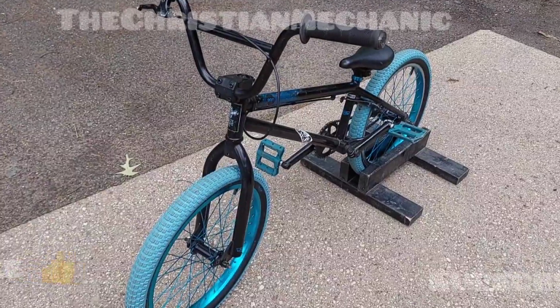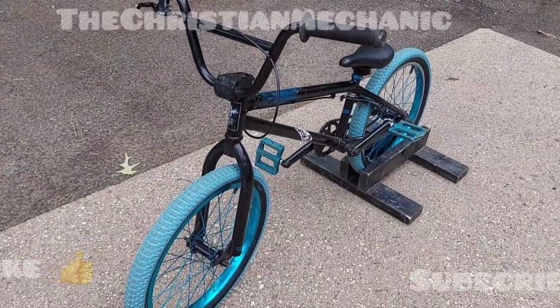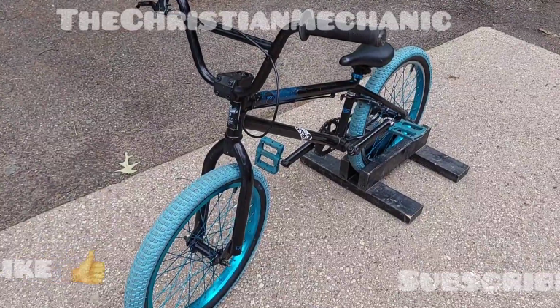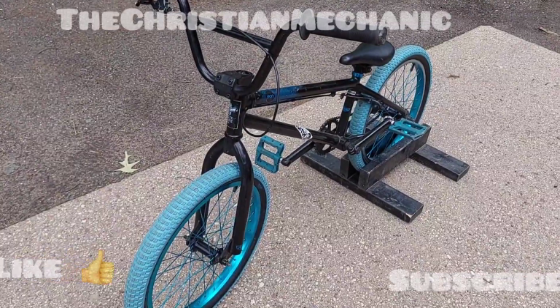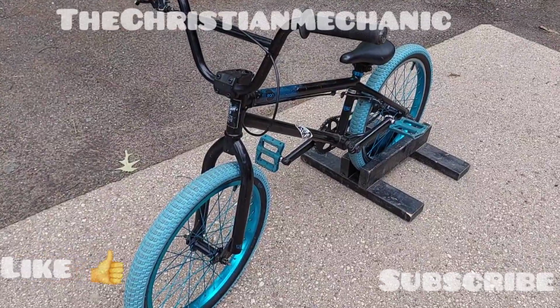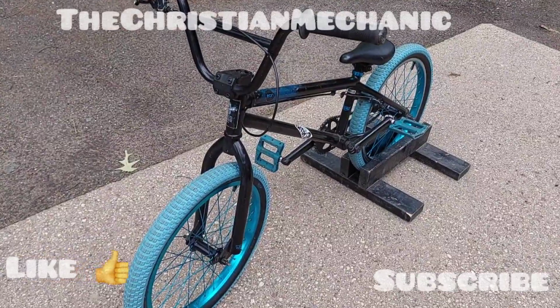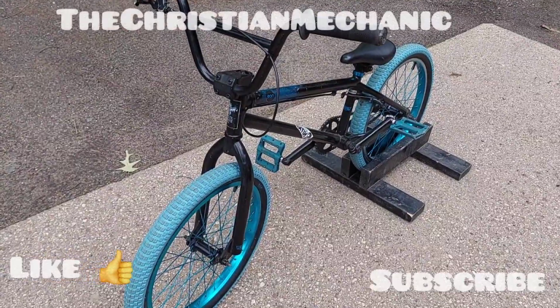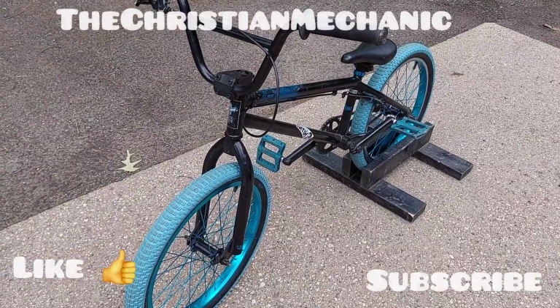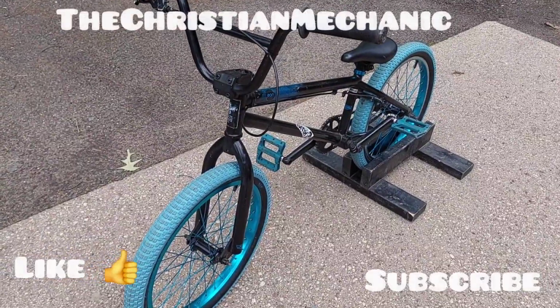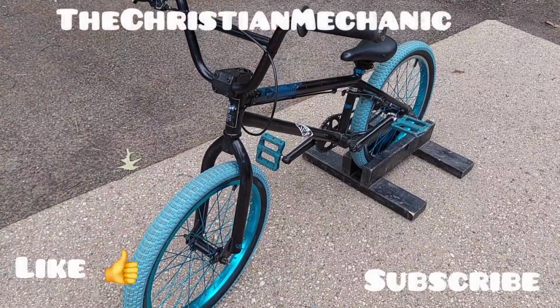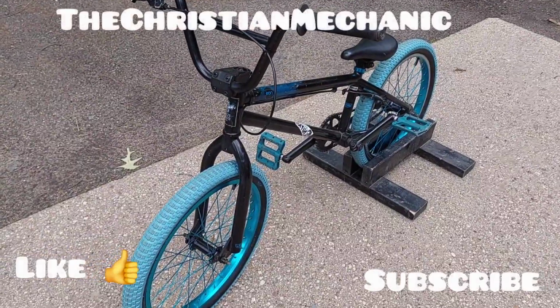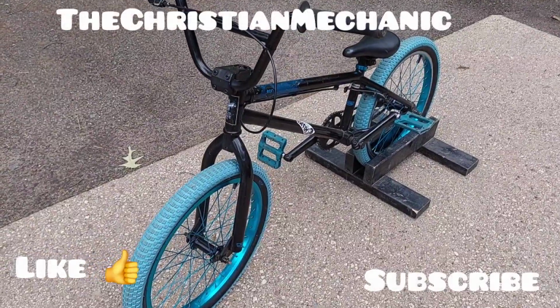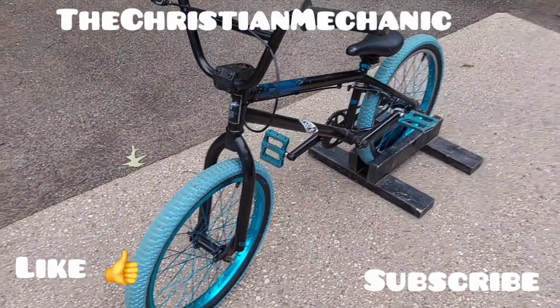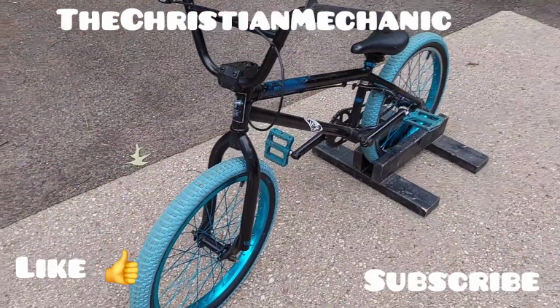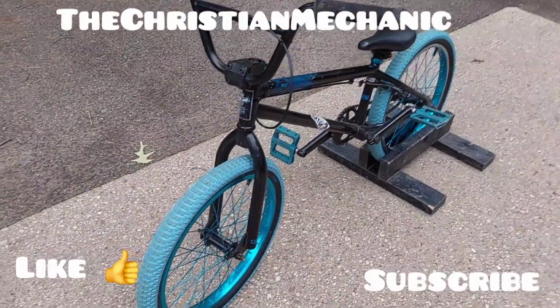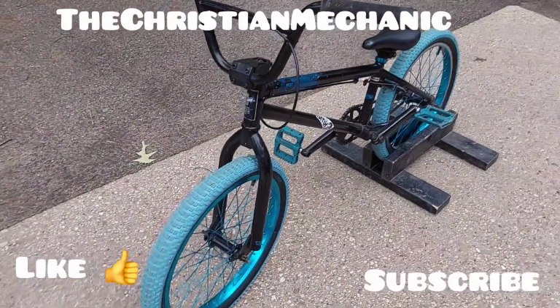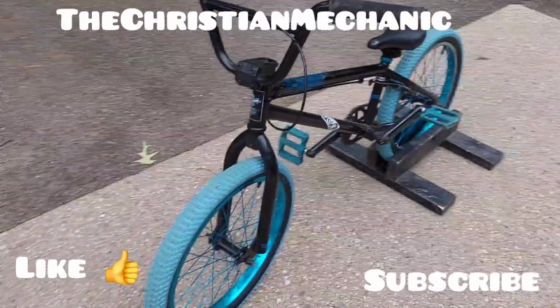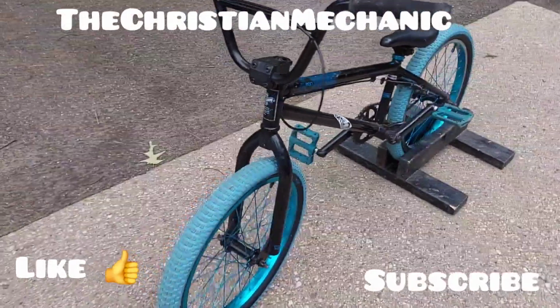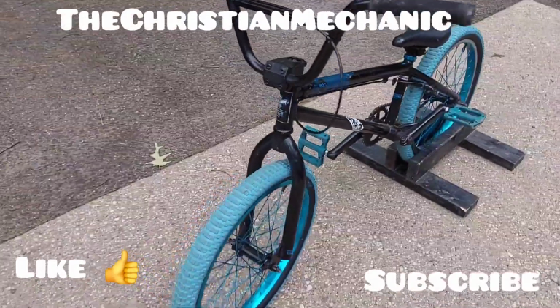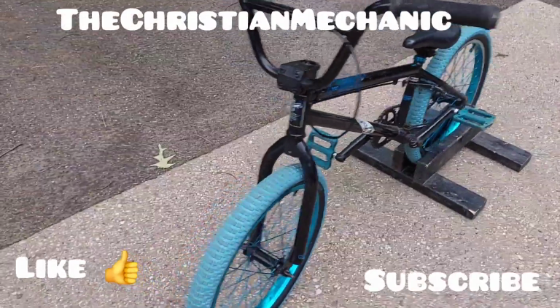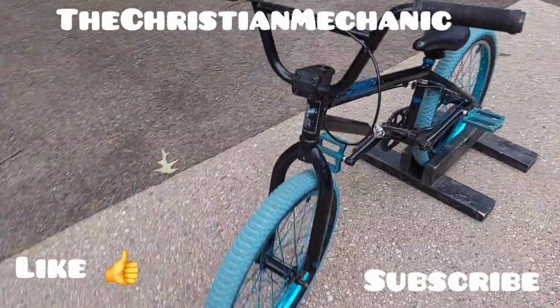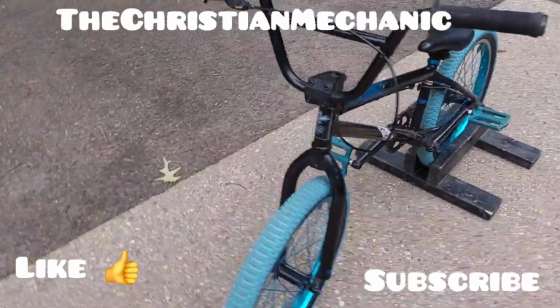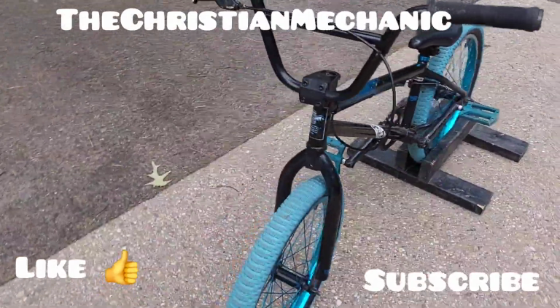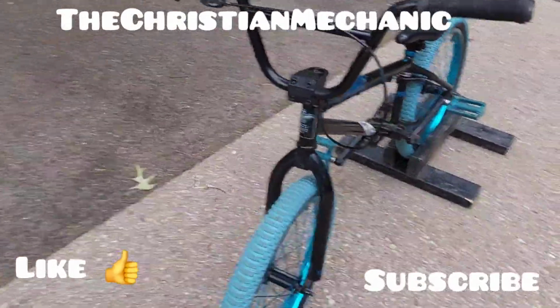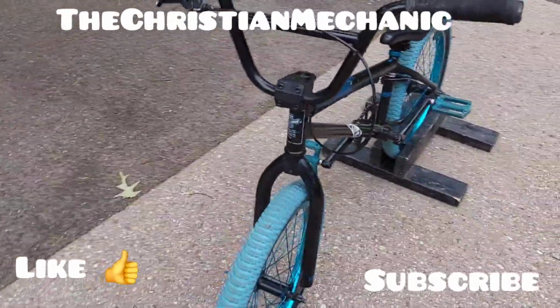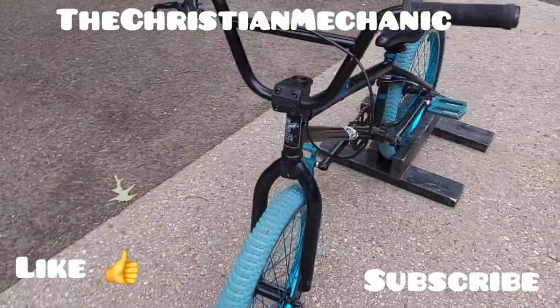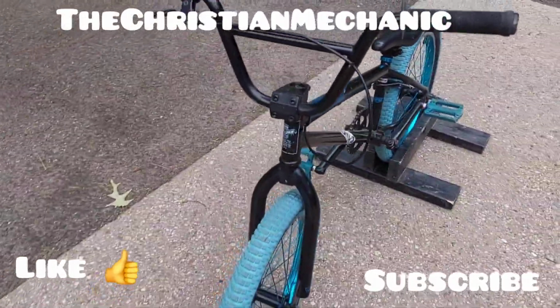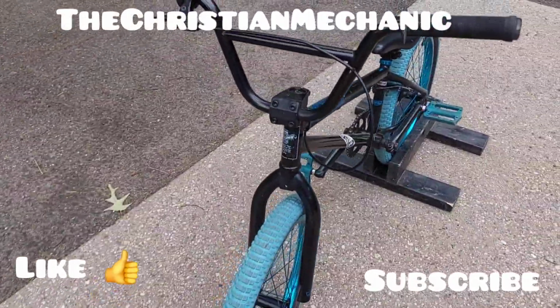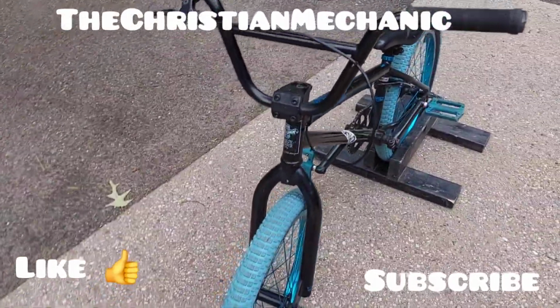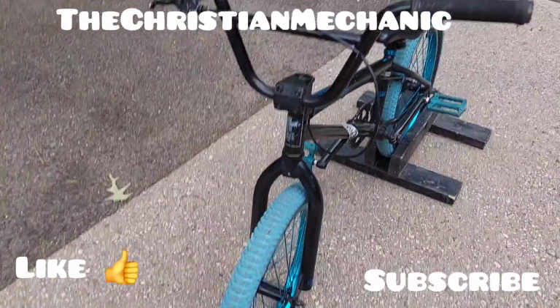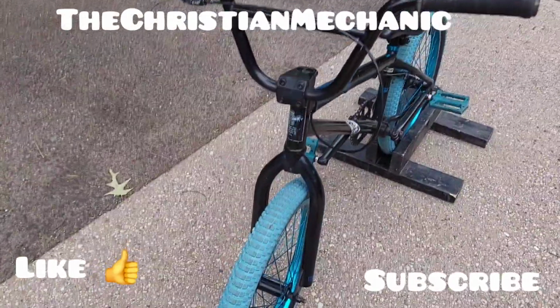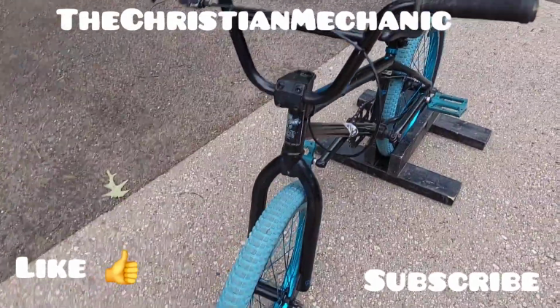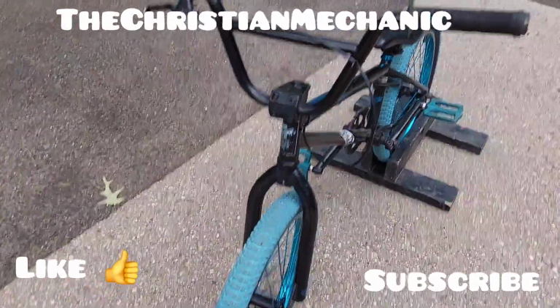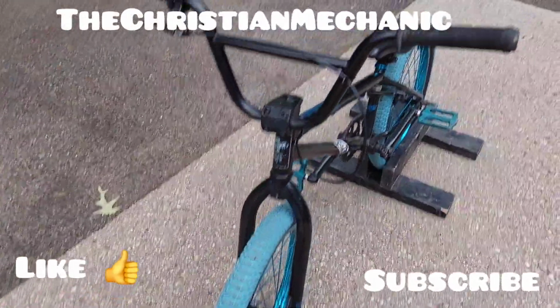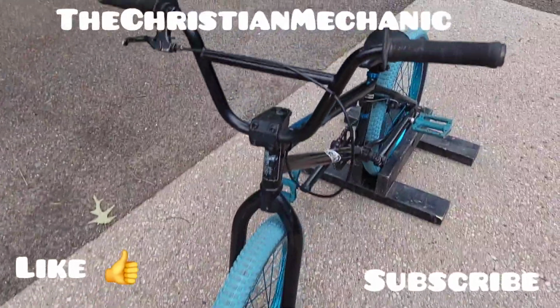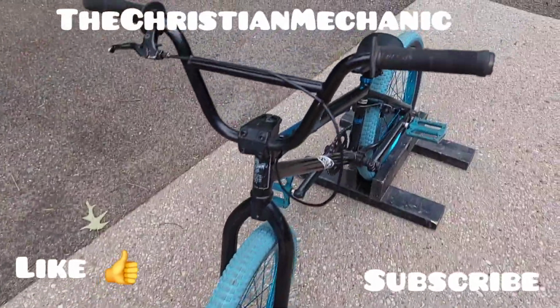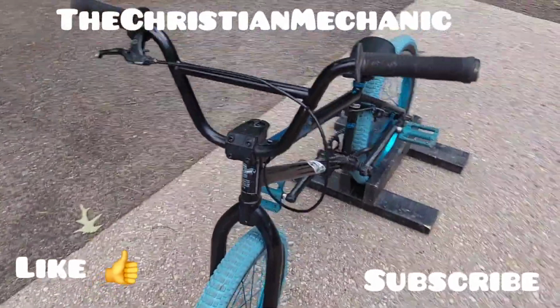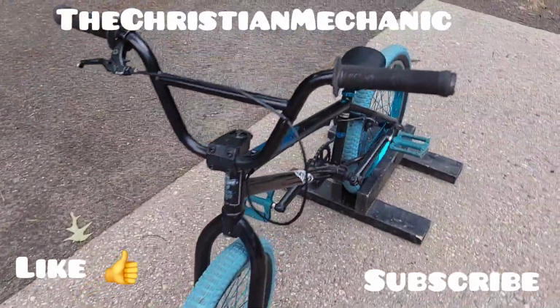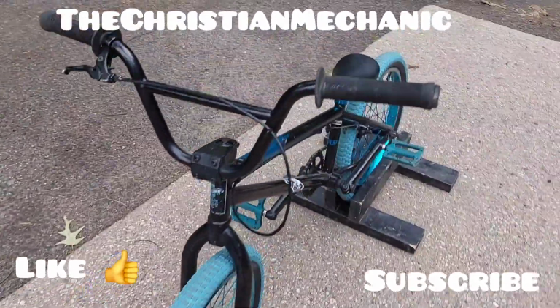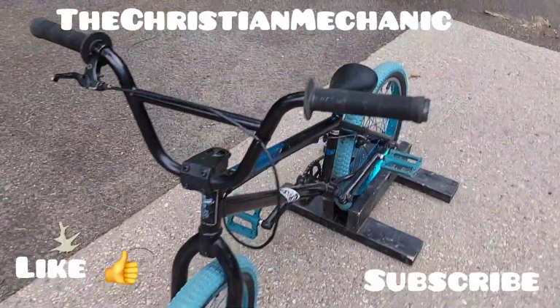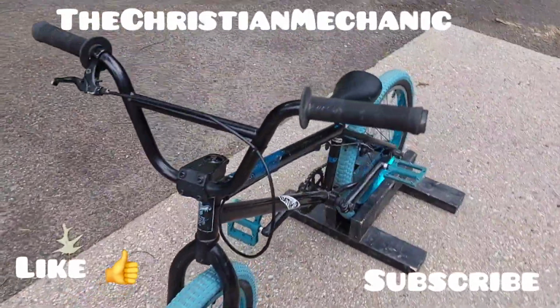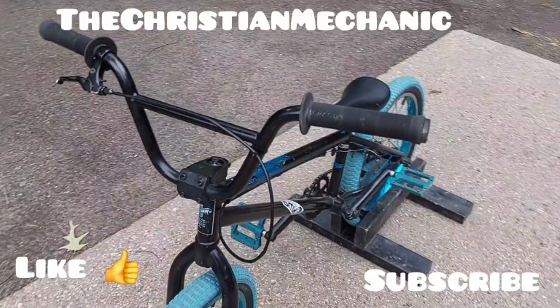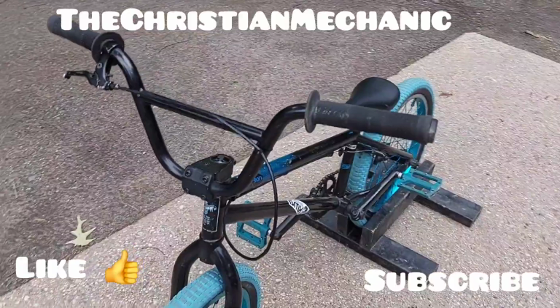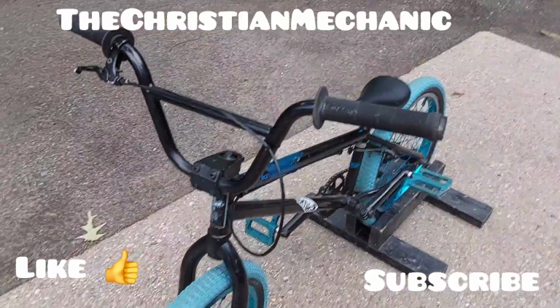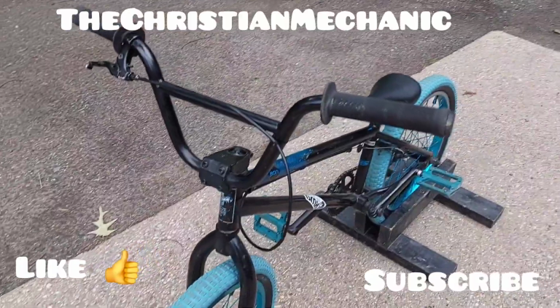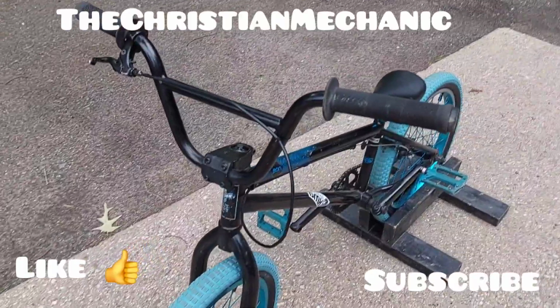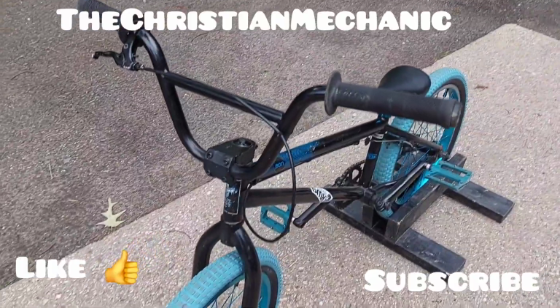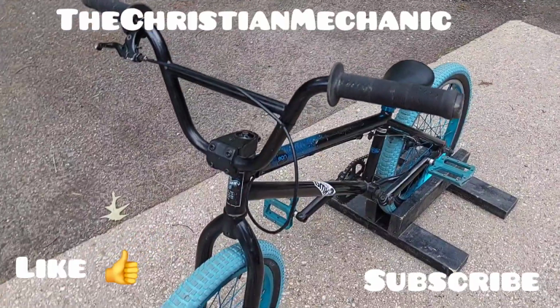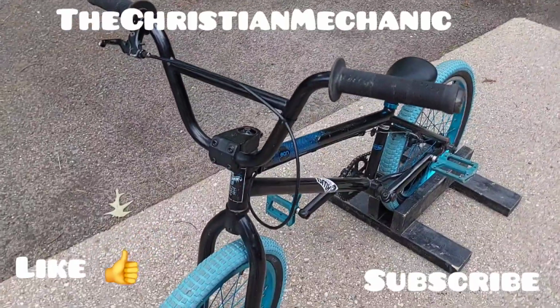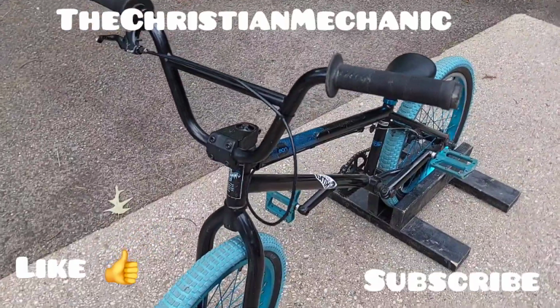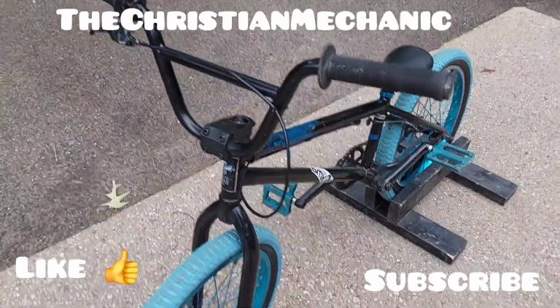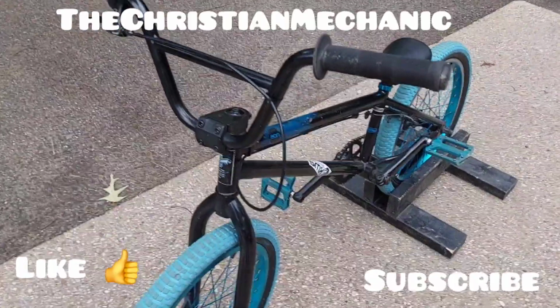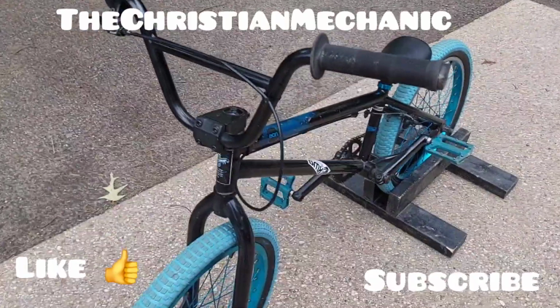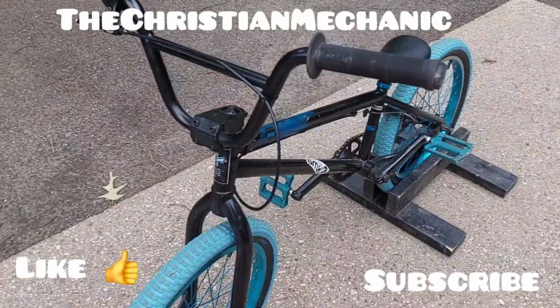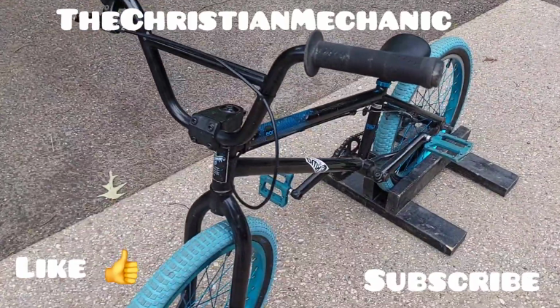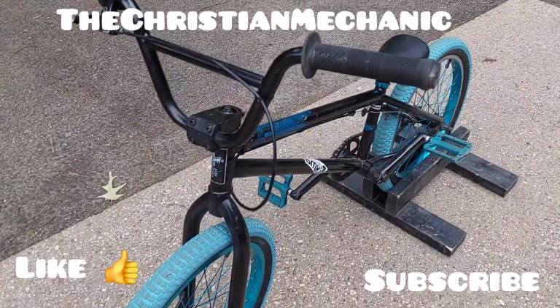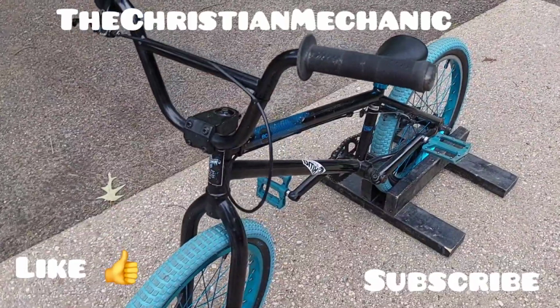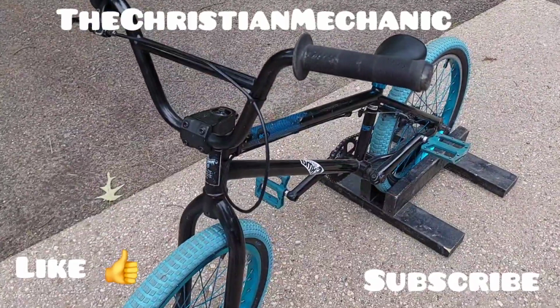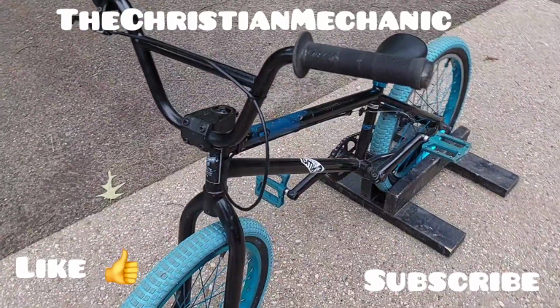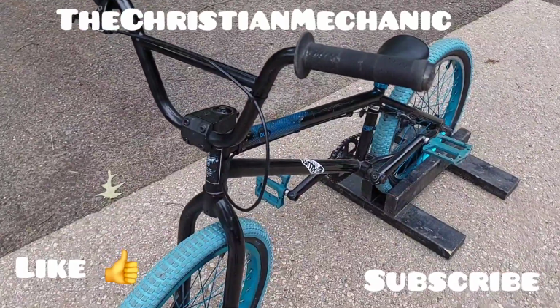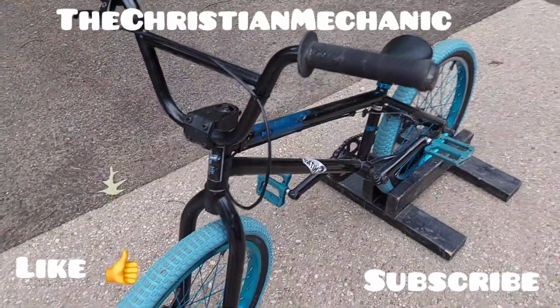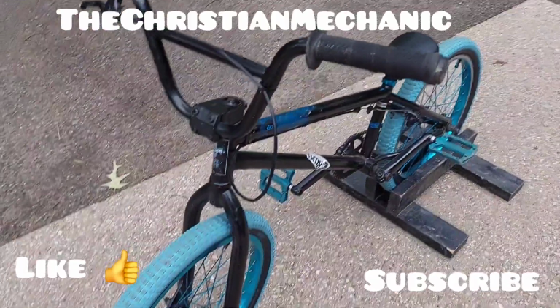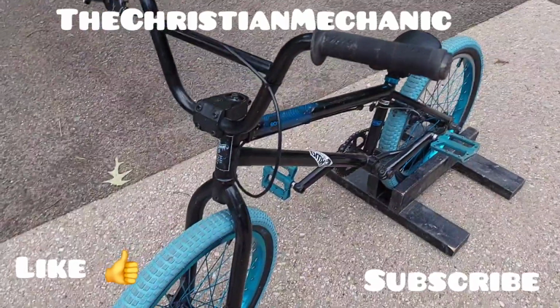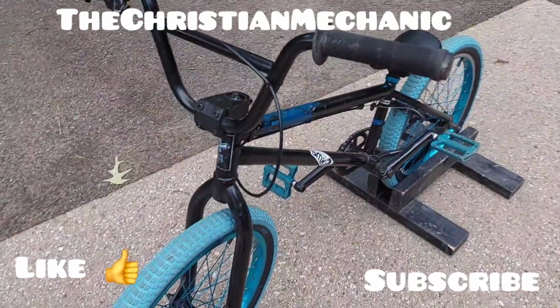Hey everybody, welcome back to the channel. I hope you're all having a blessed day. Alright guys, so here we go — another BMX bike for you here.